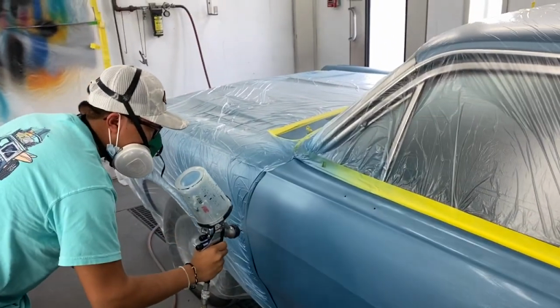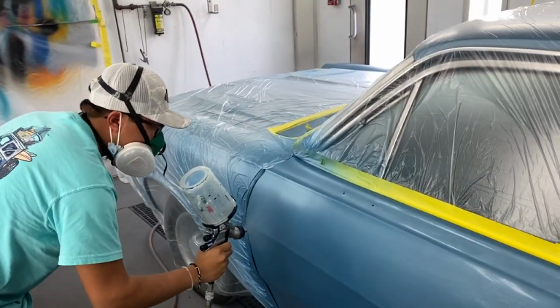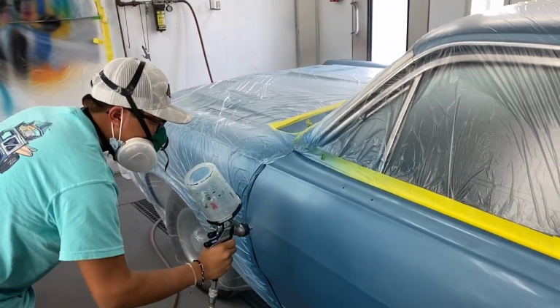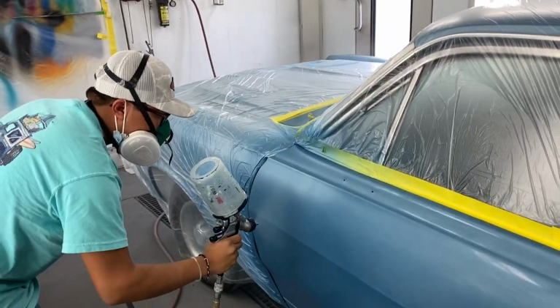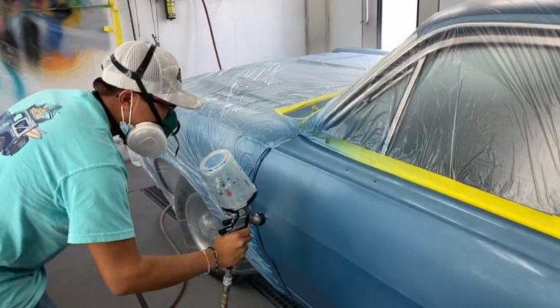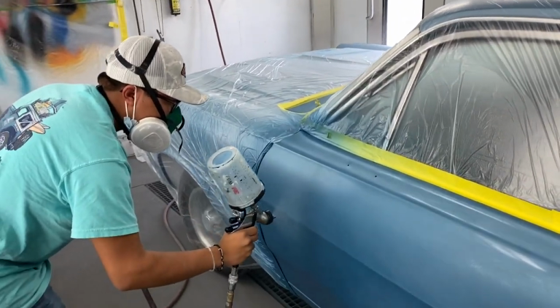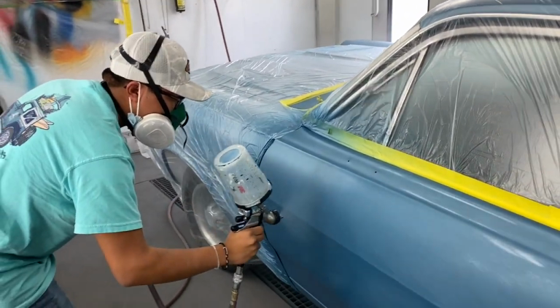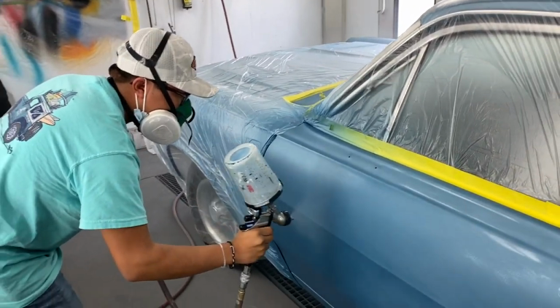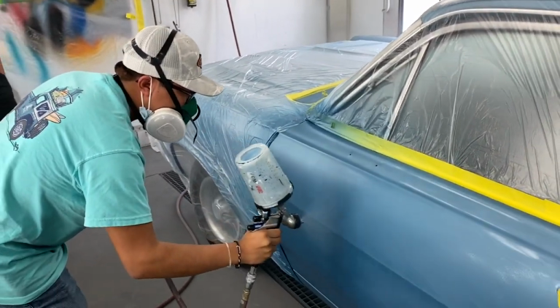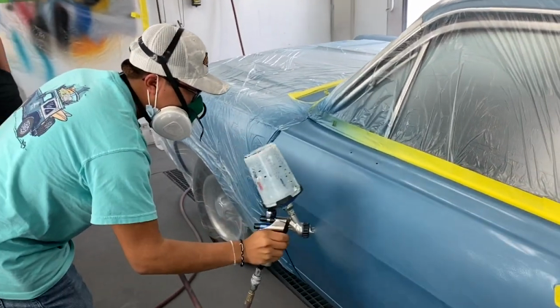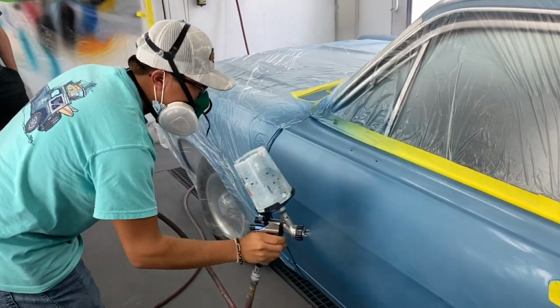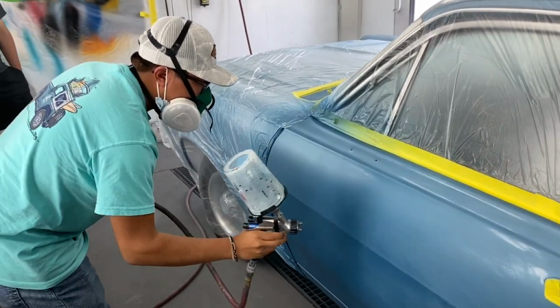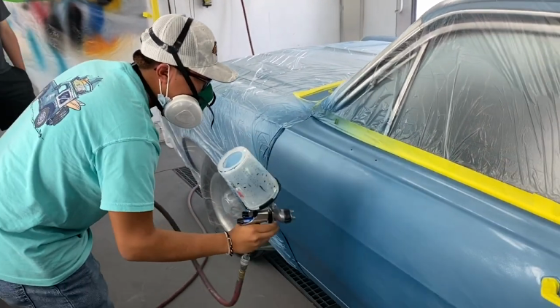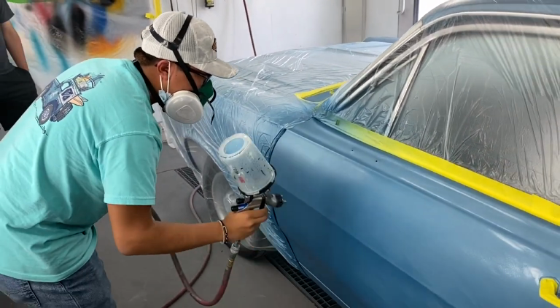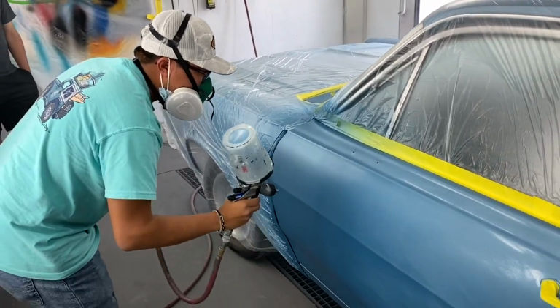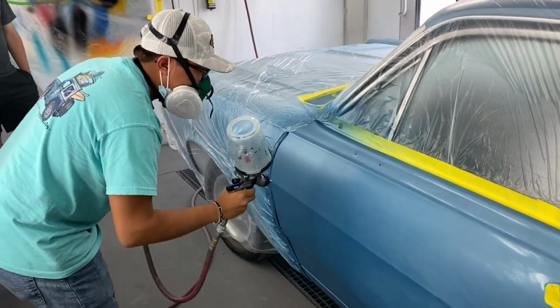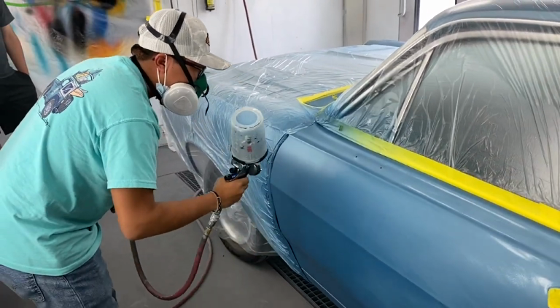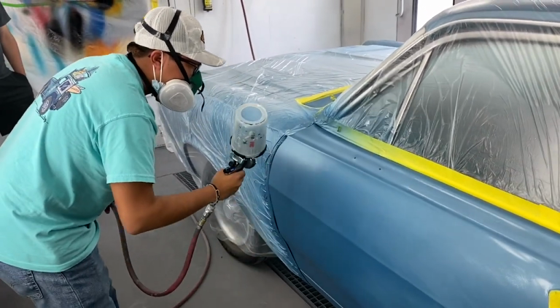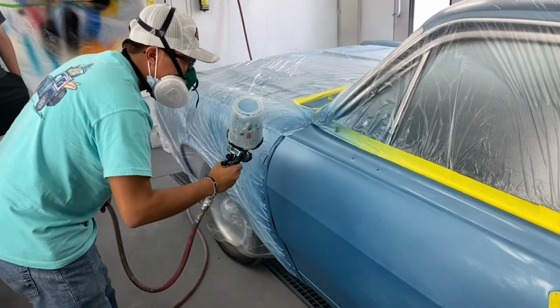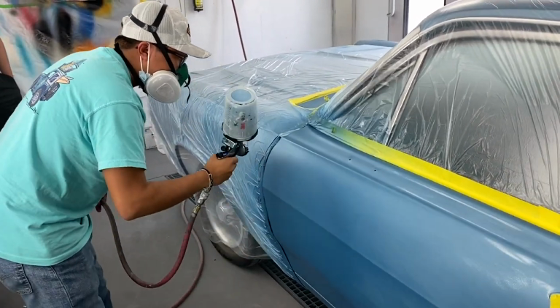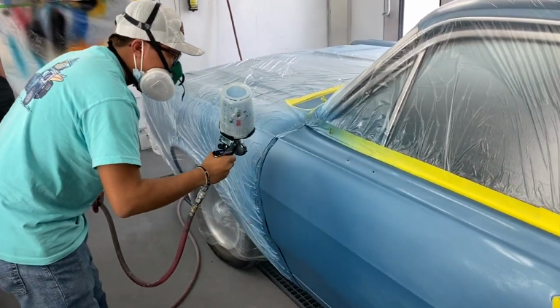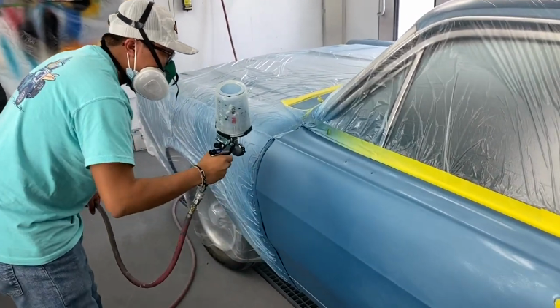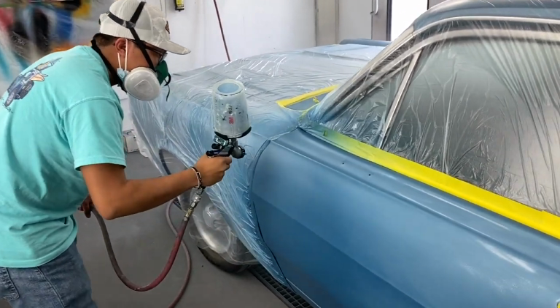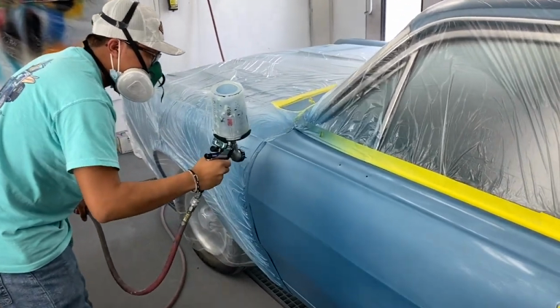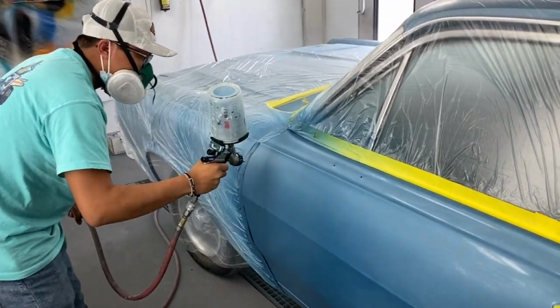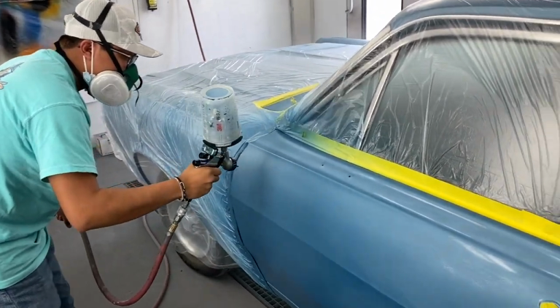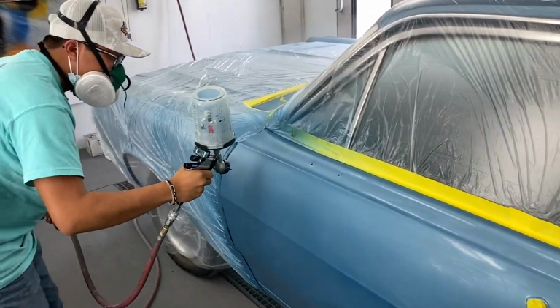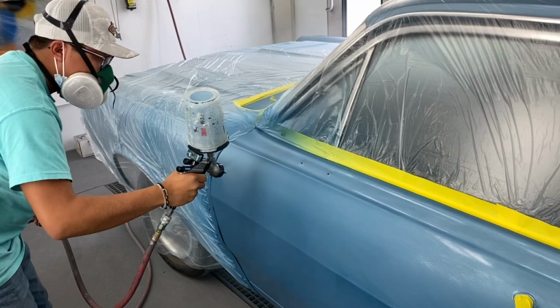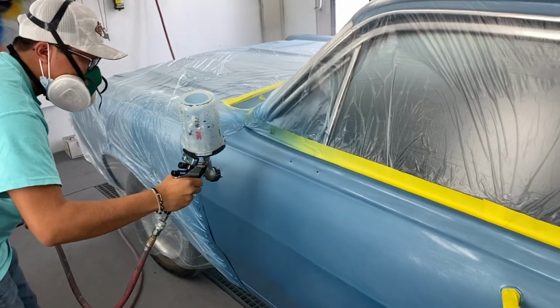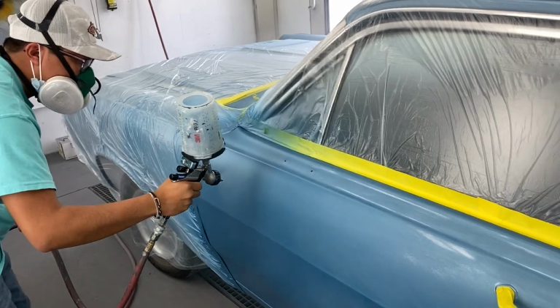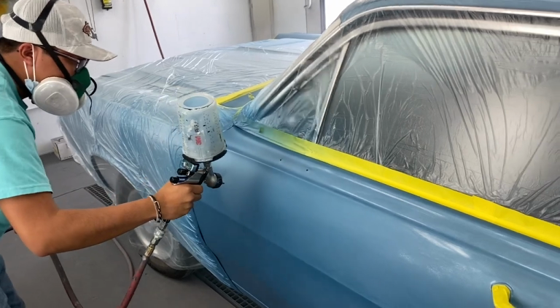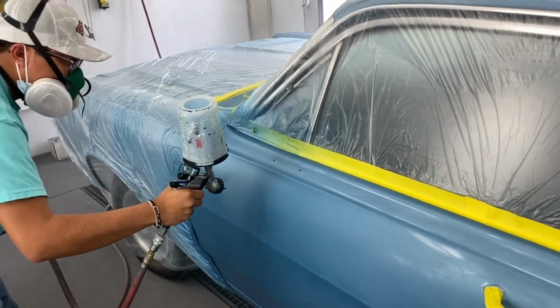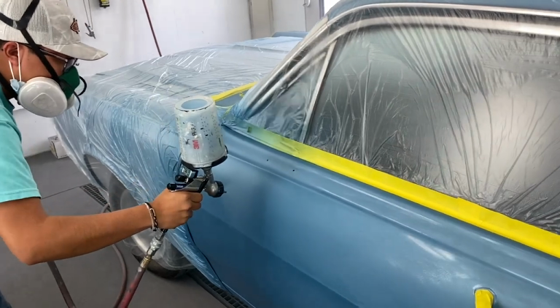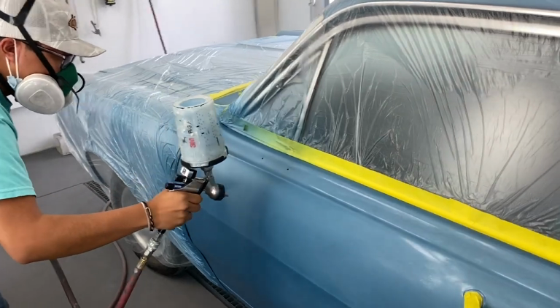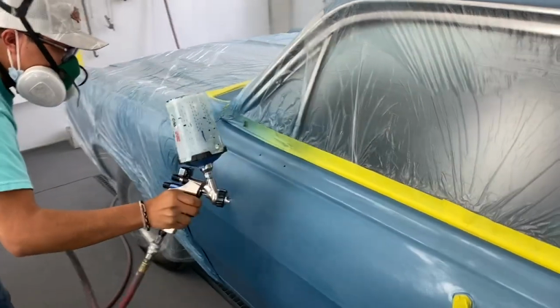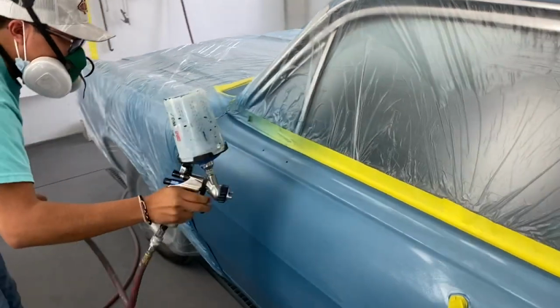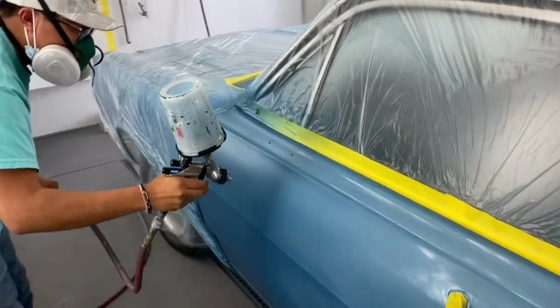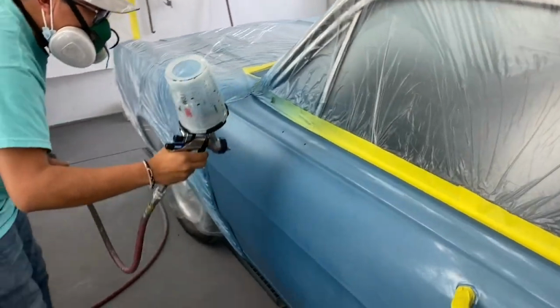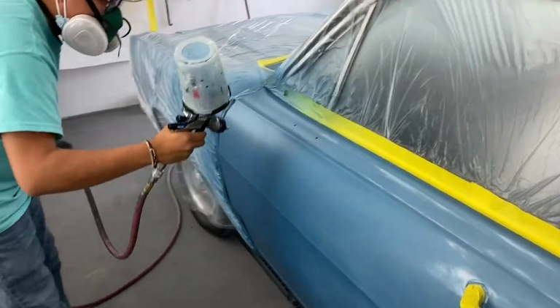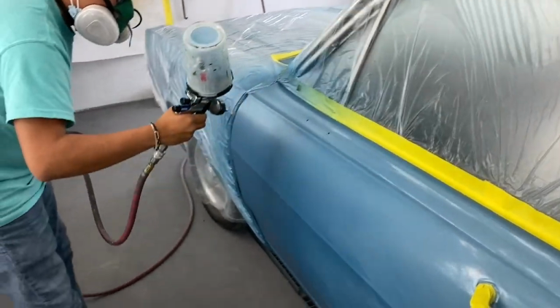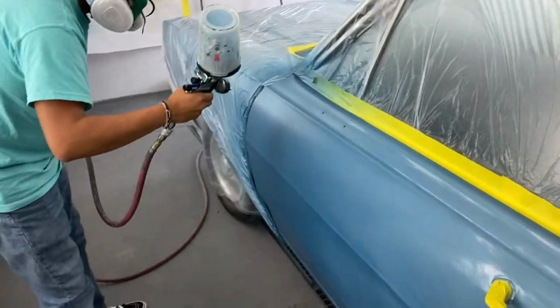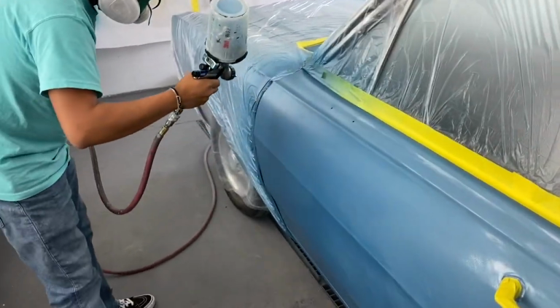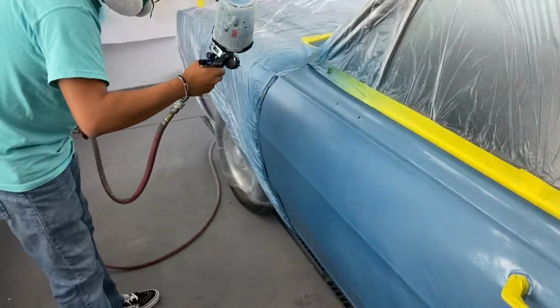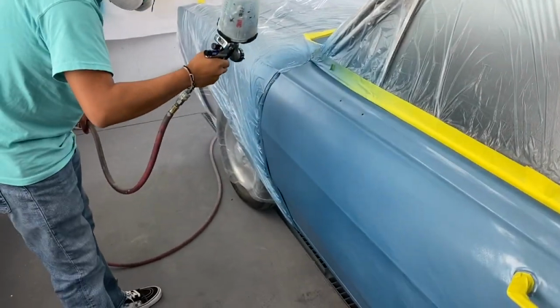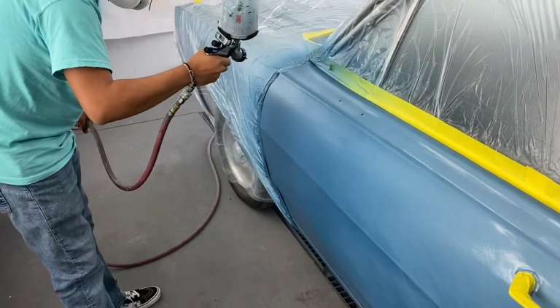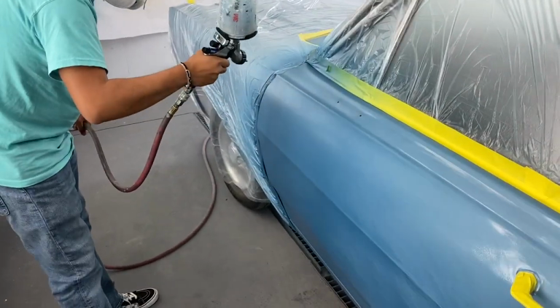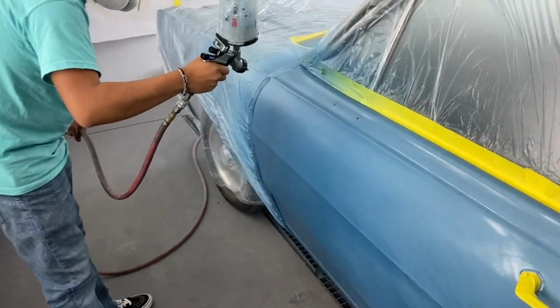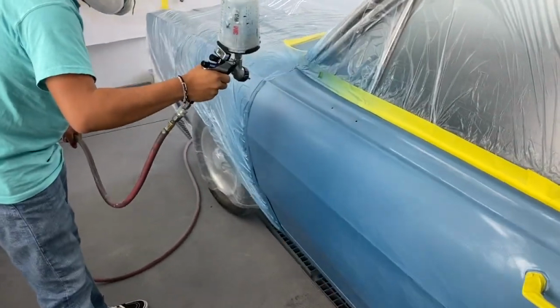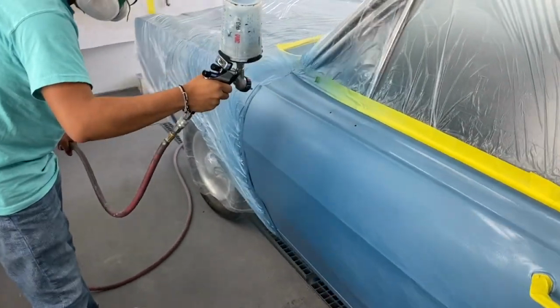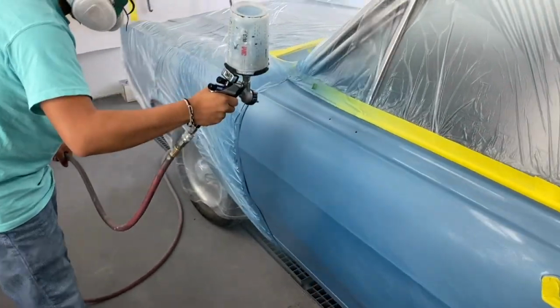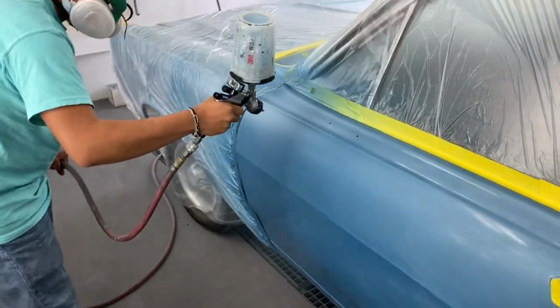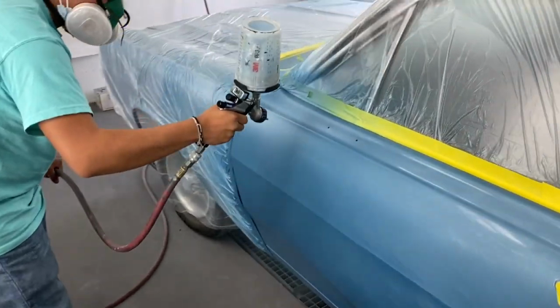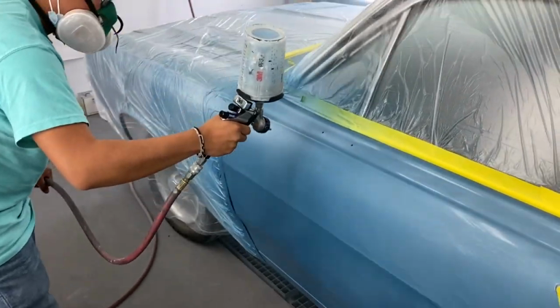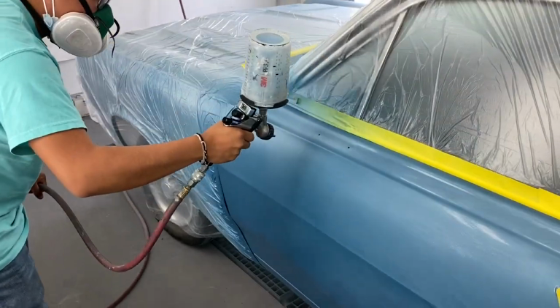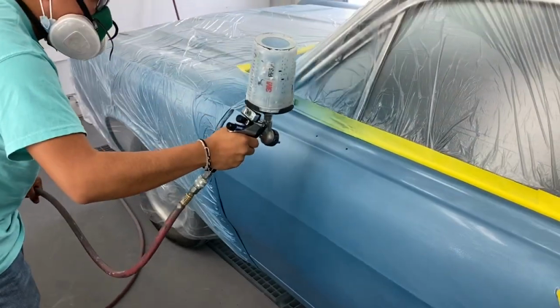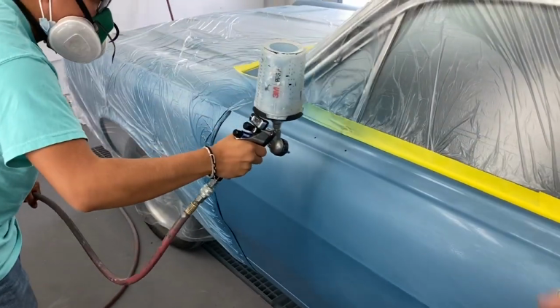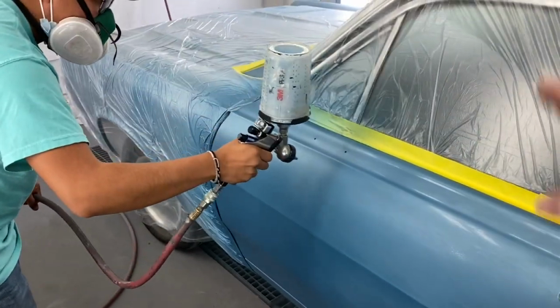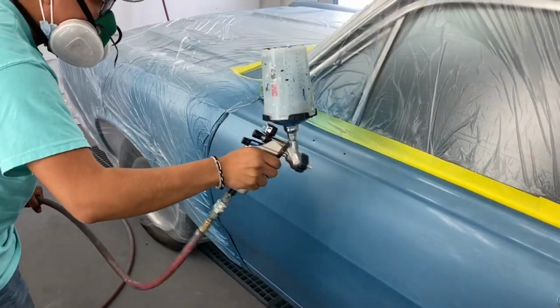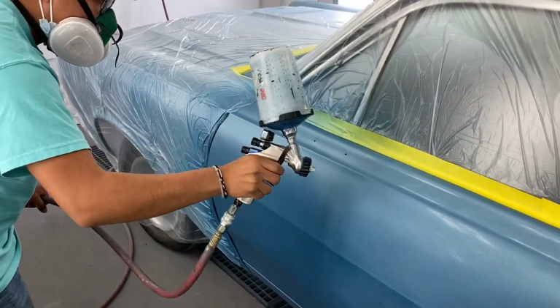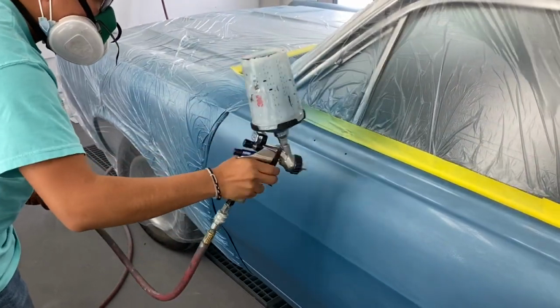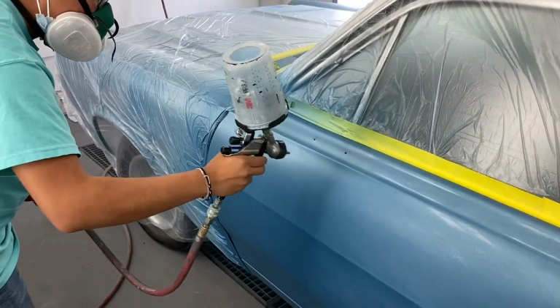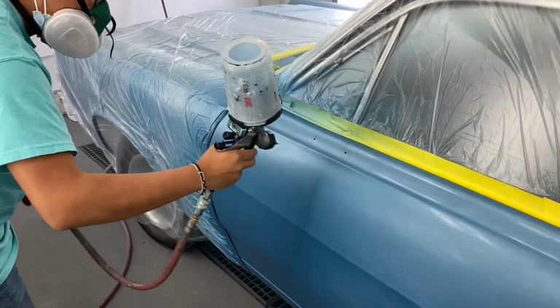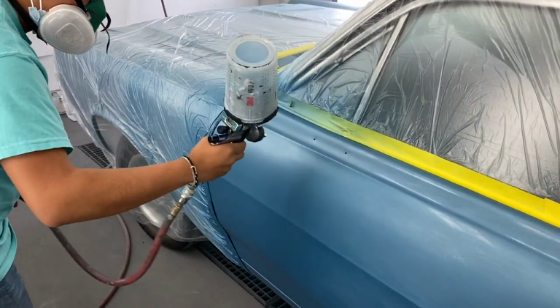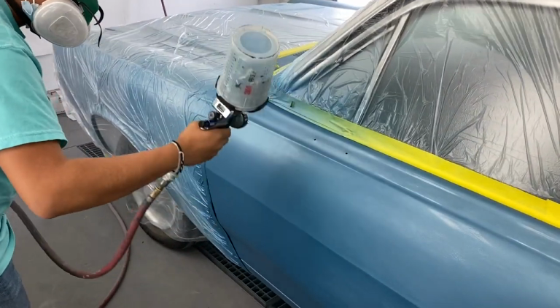One thing that's tricky is the paint on this car is single stage metallic and we're putting face clear on it.